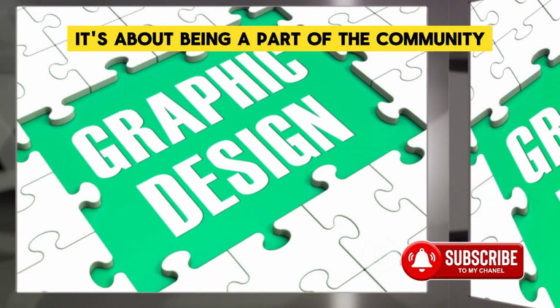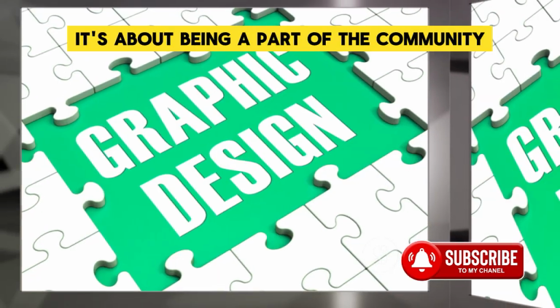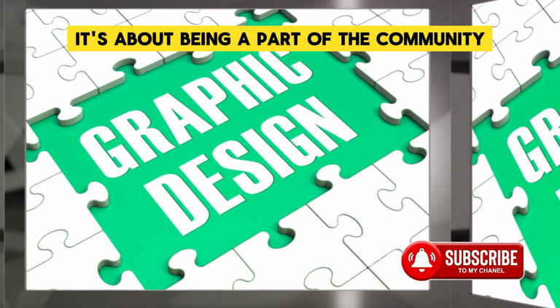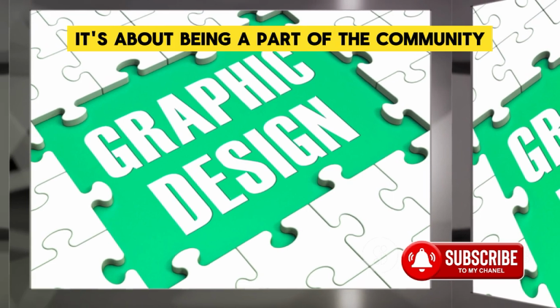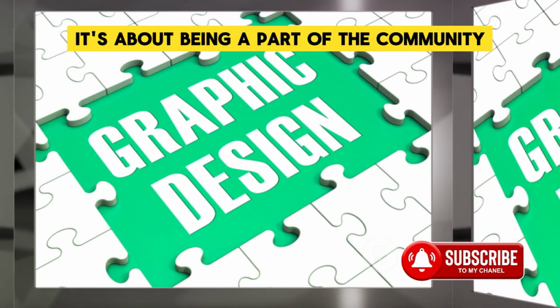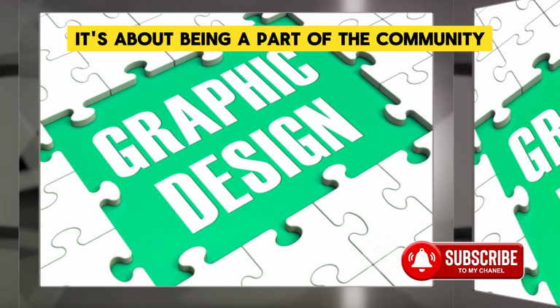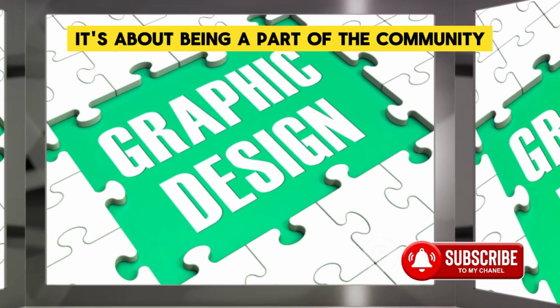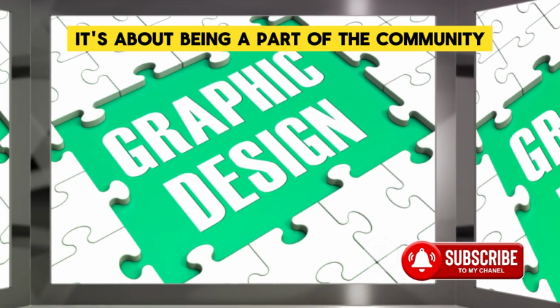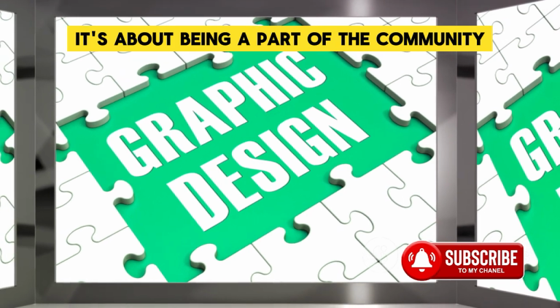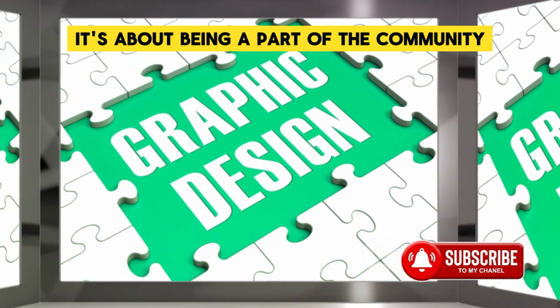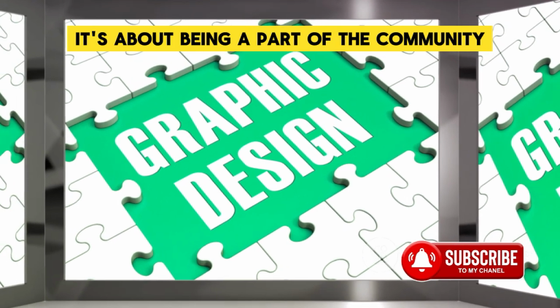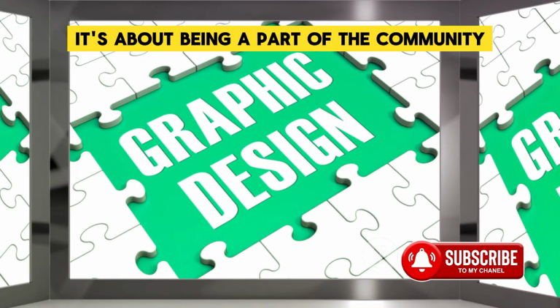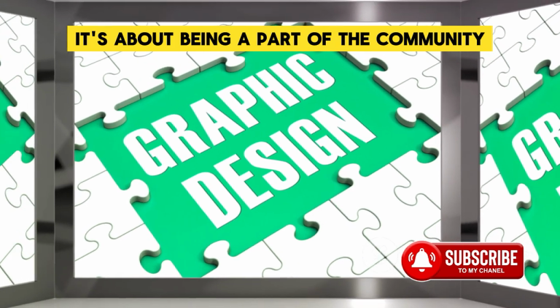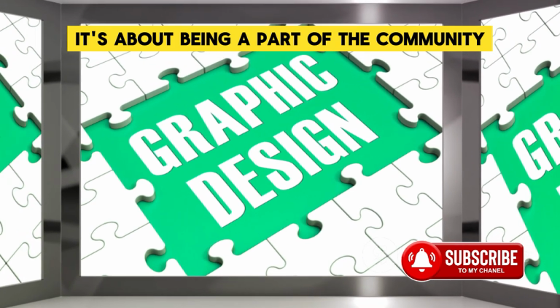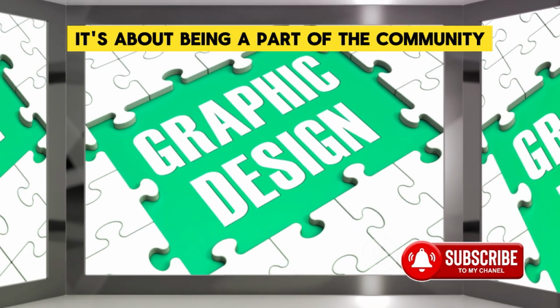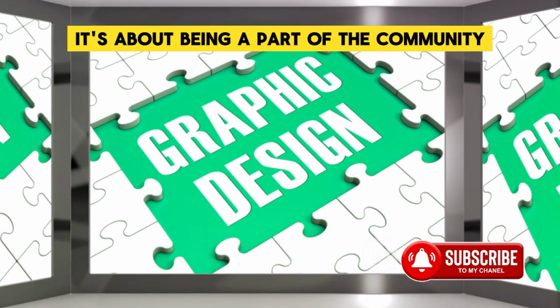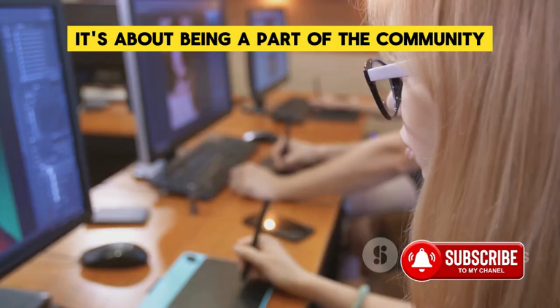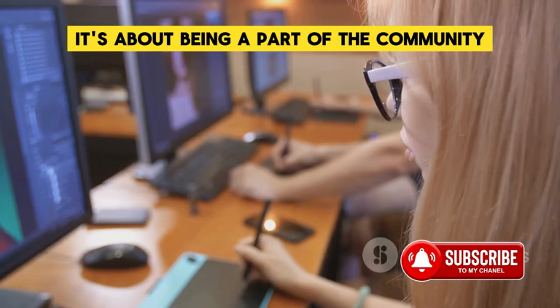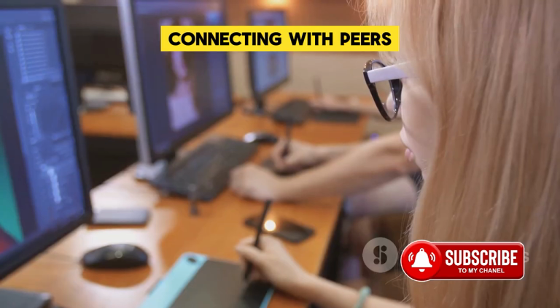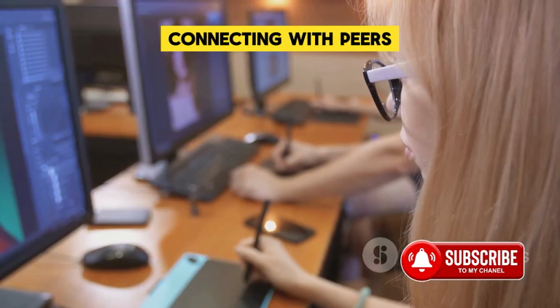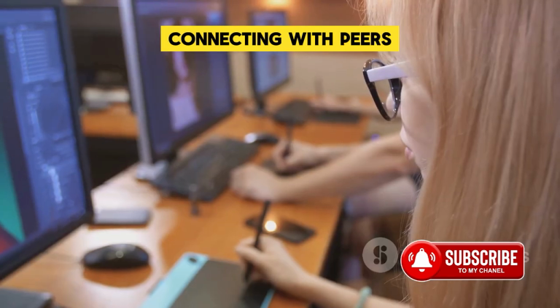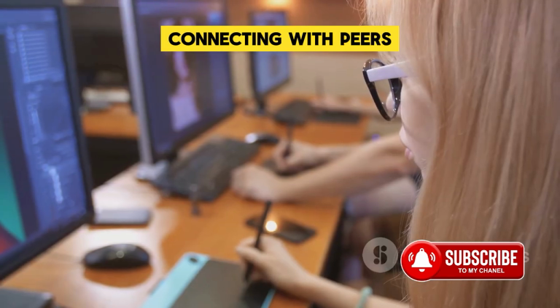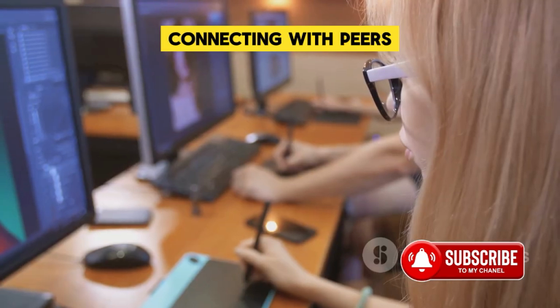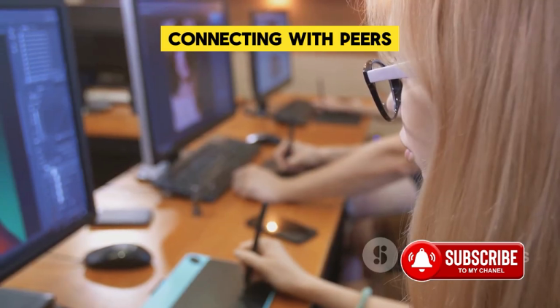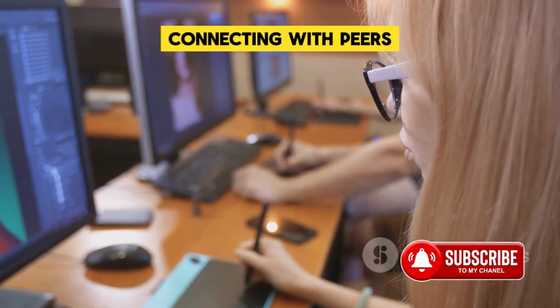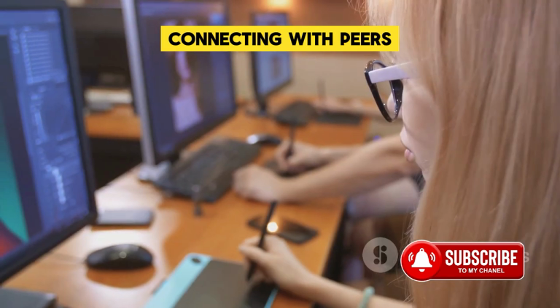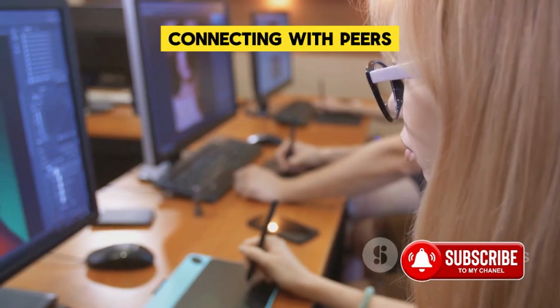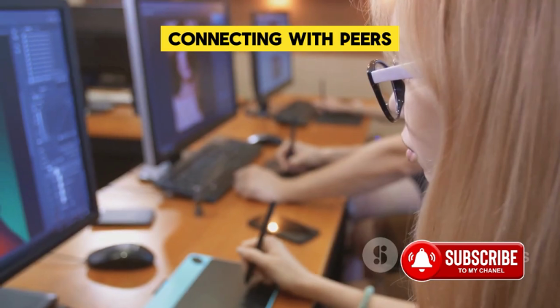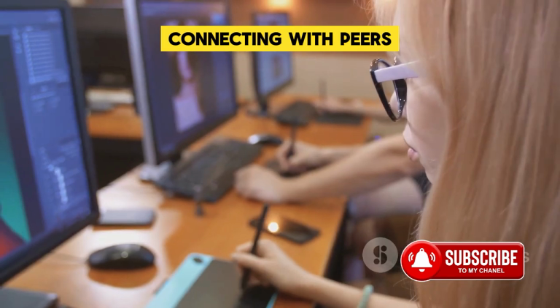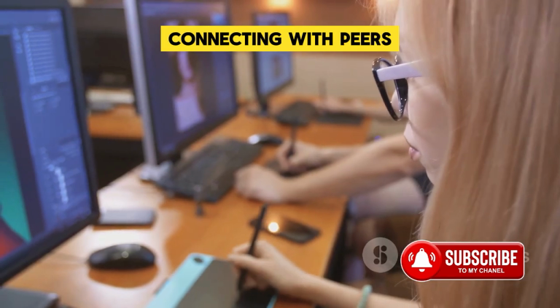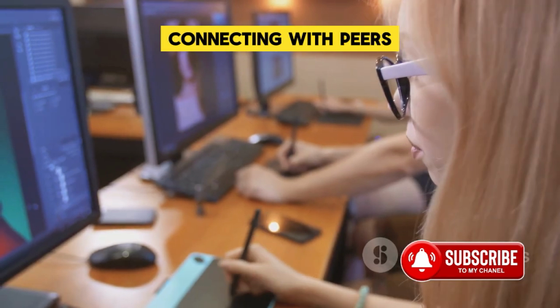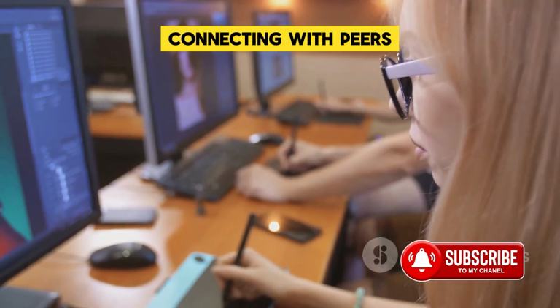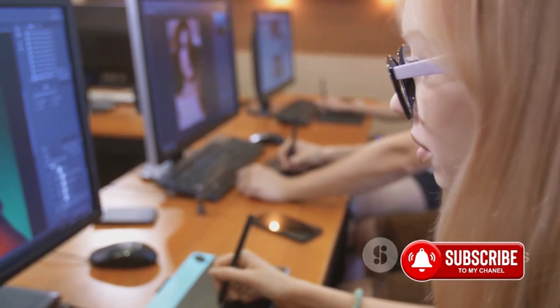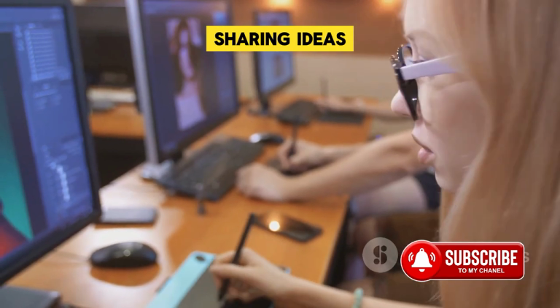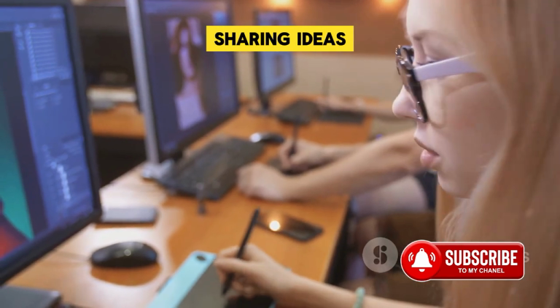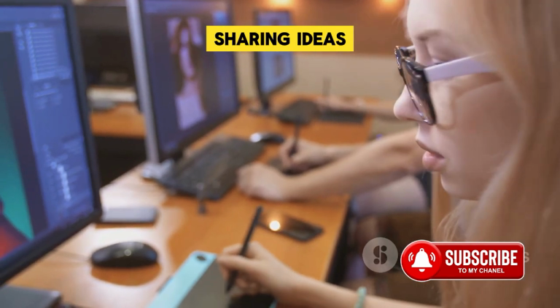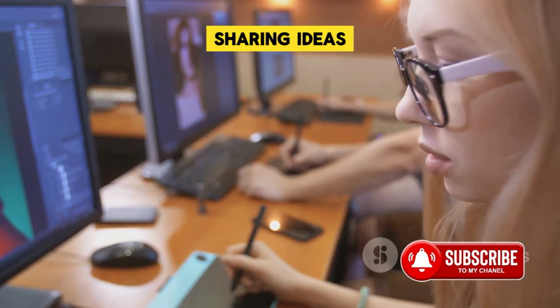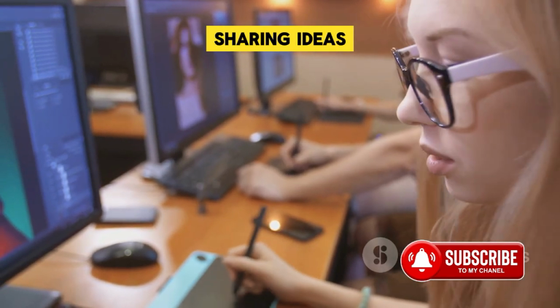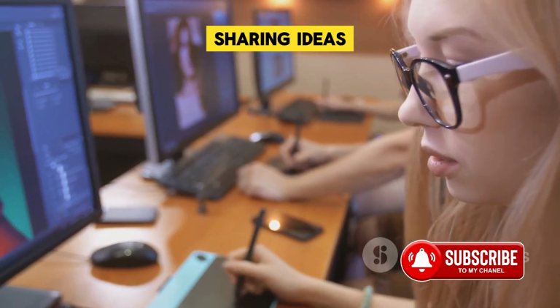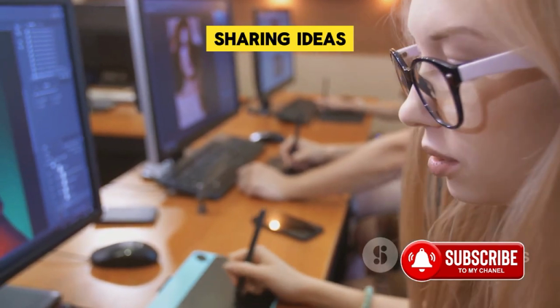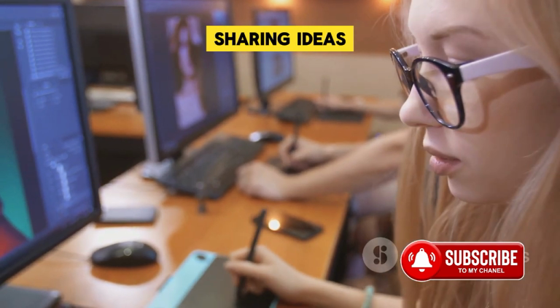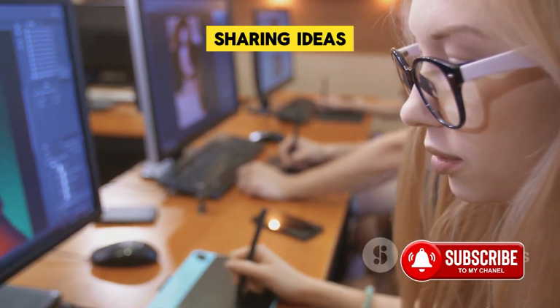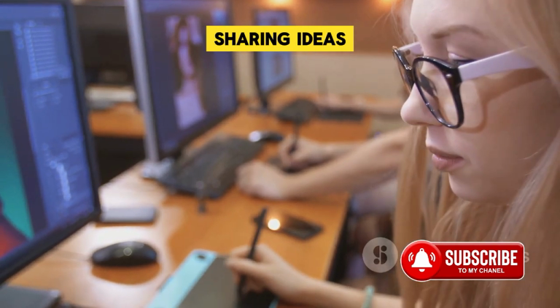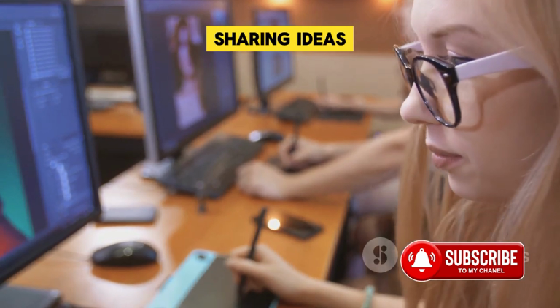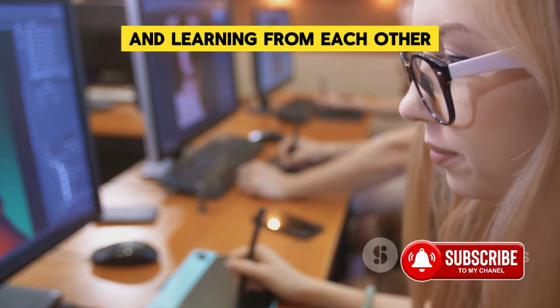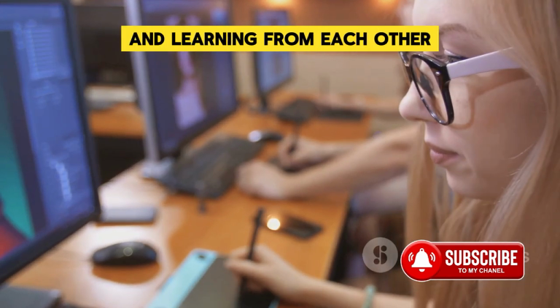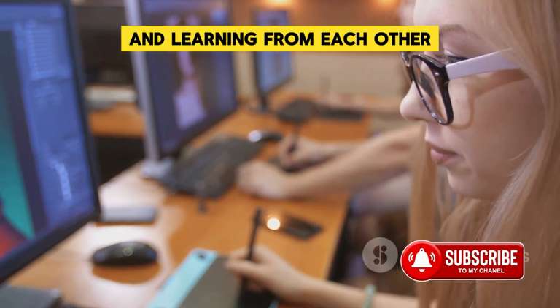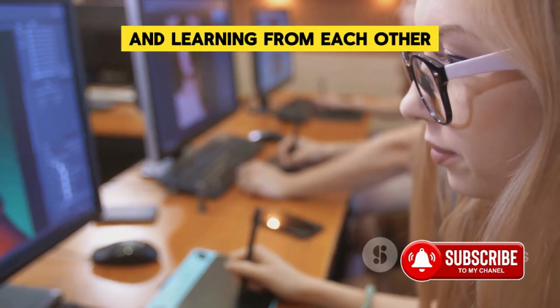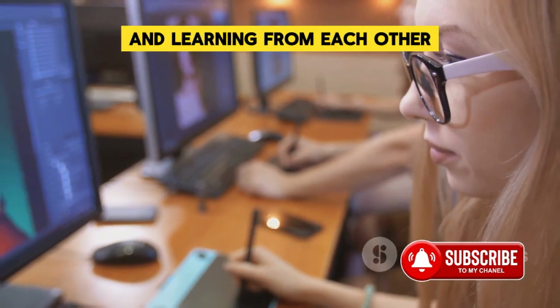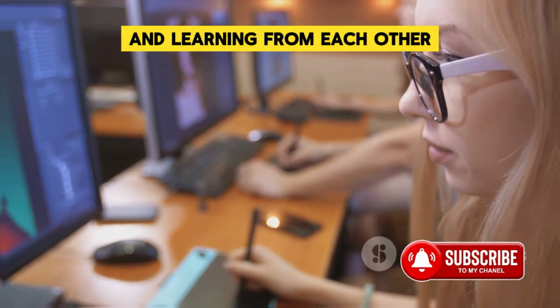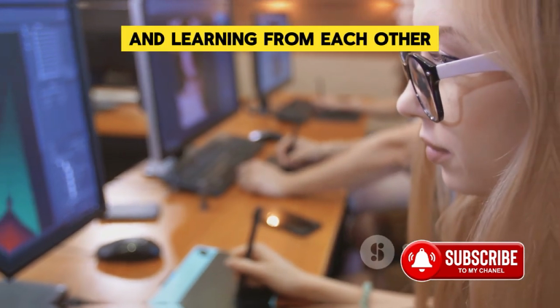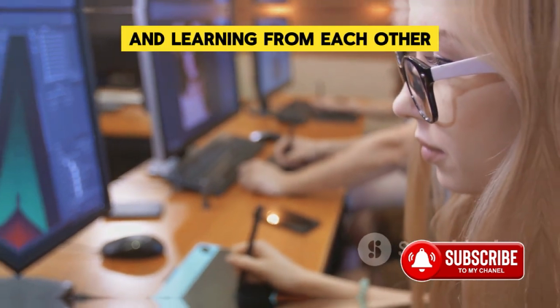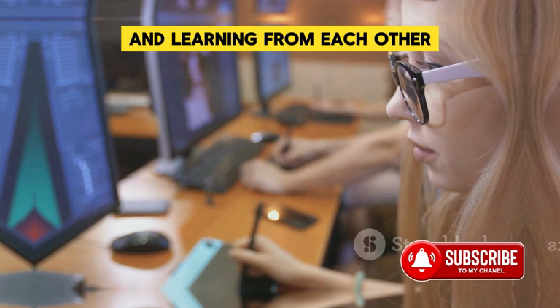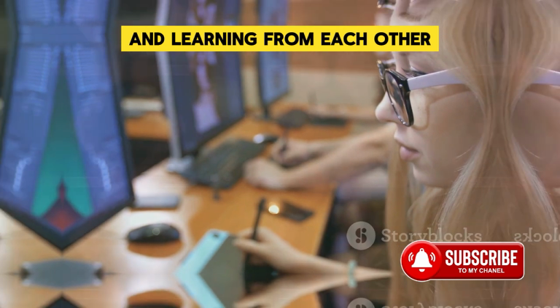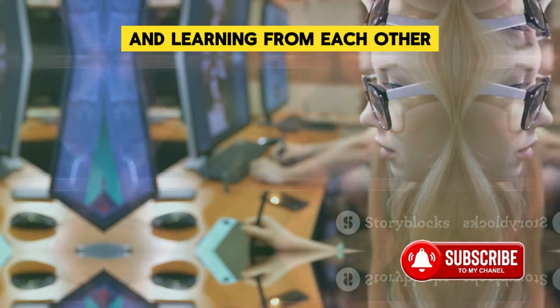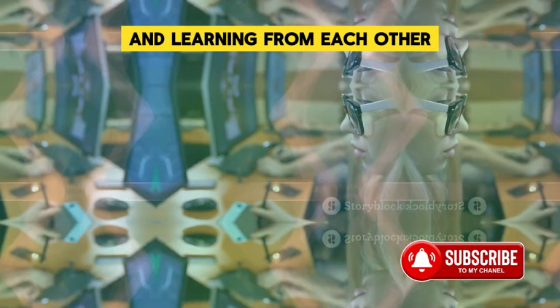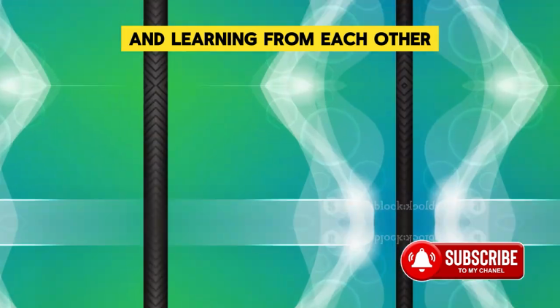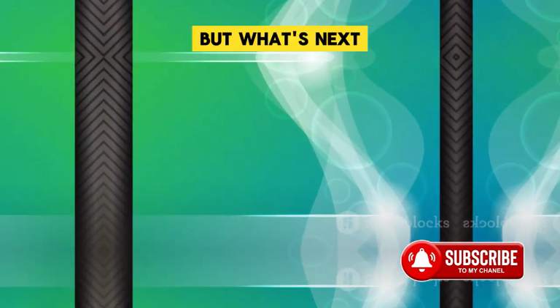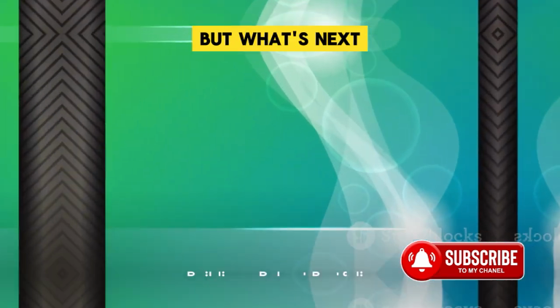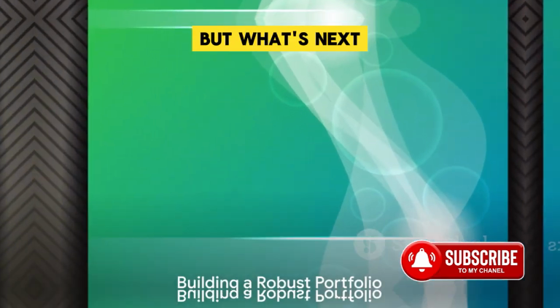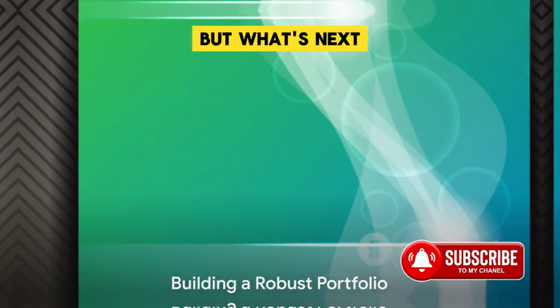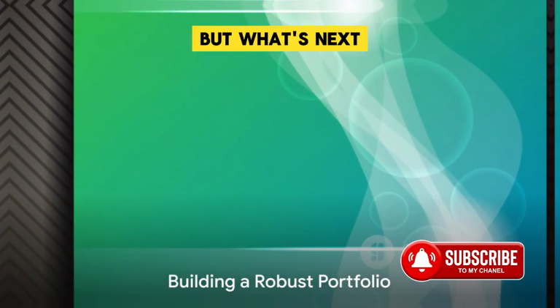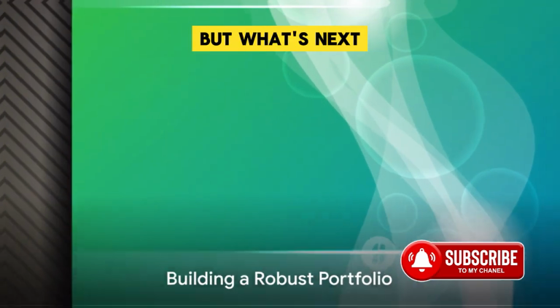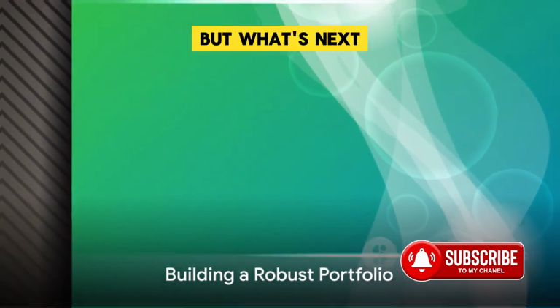It's about being a part of the community, connecting with peers, sharing ideas, and learning from each other. But what's next?